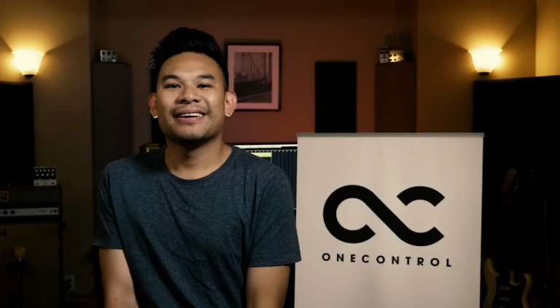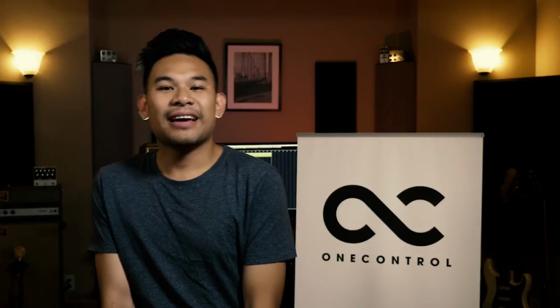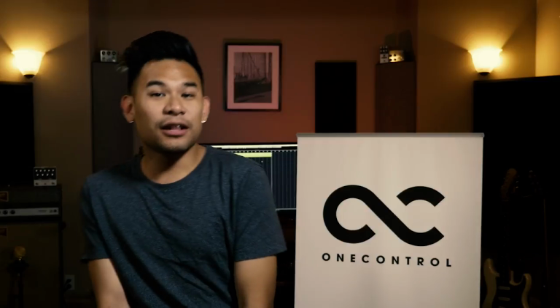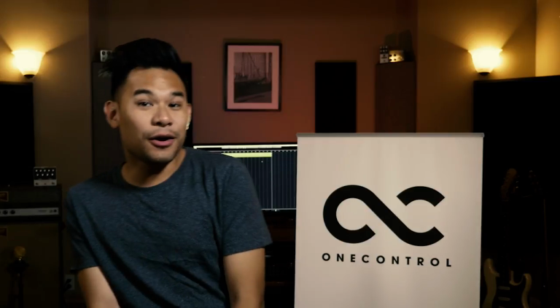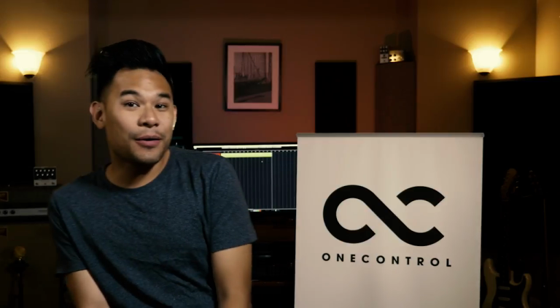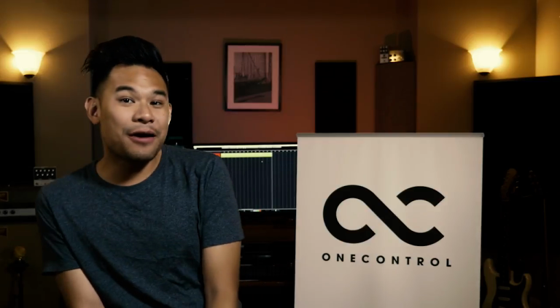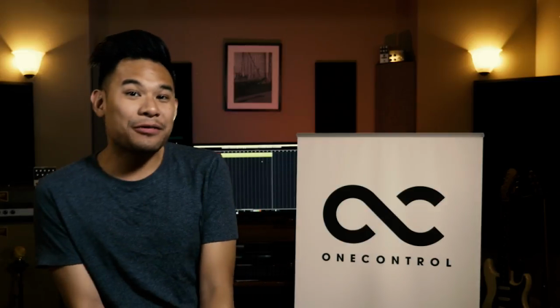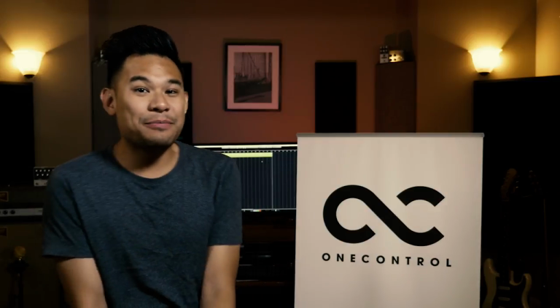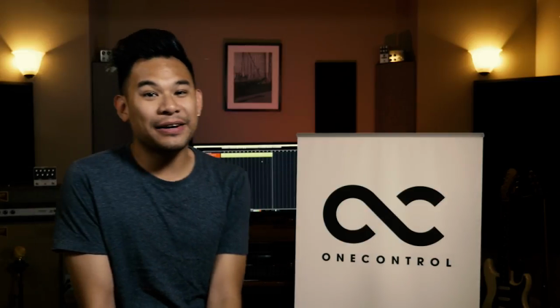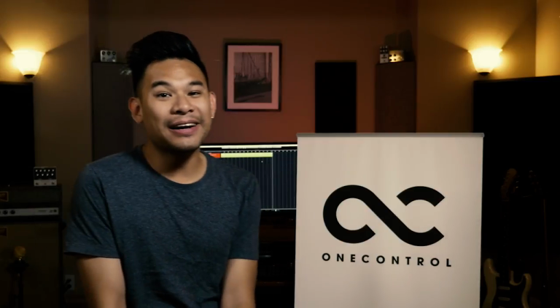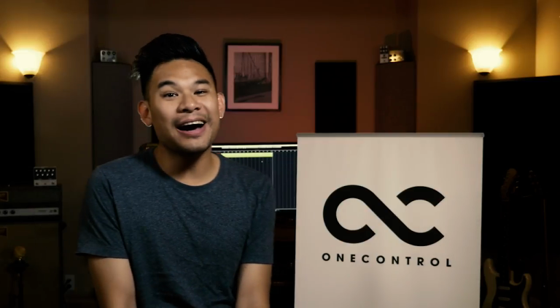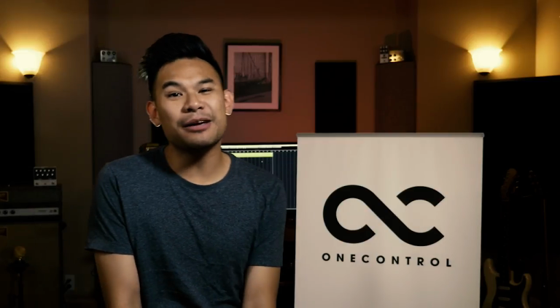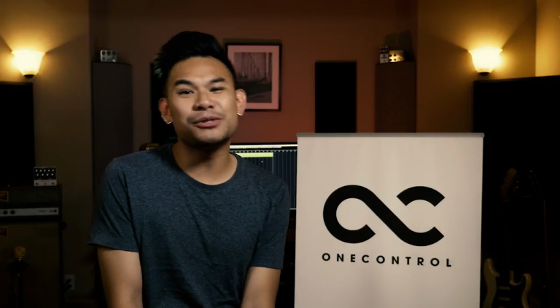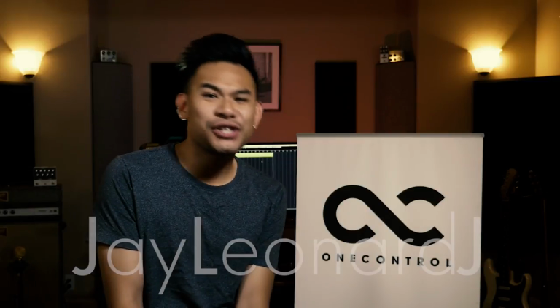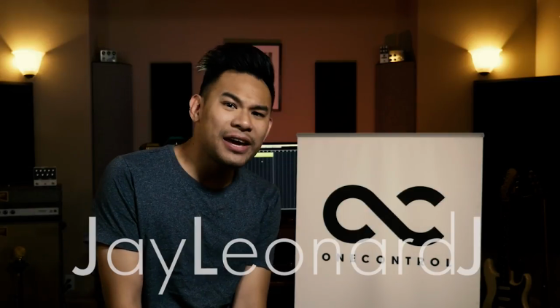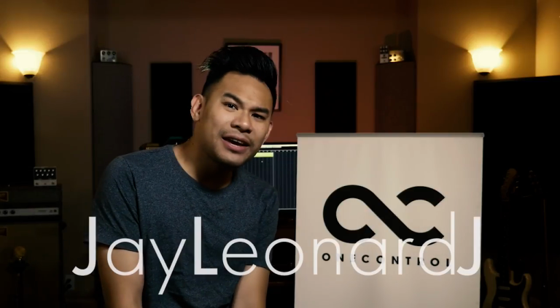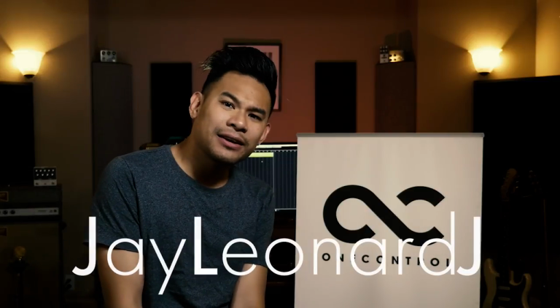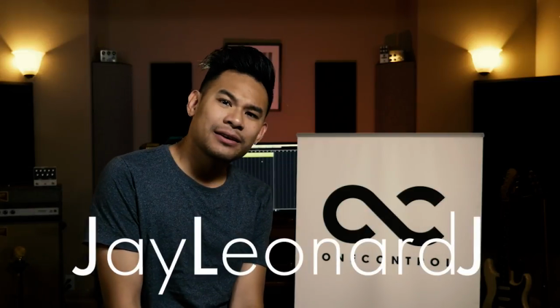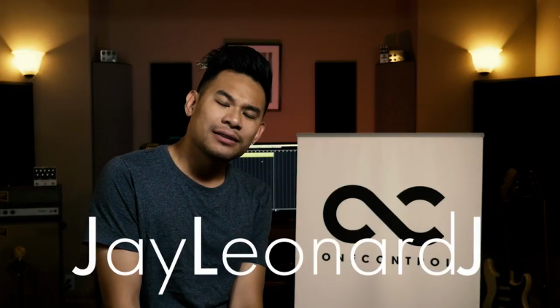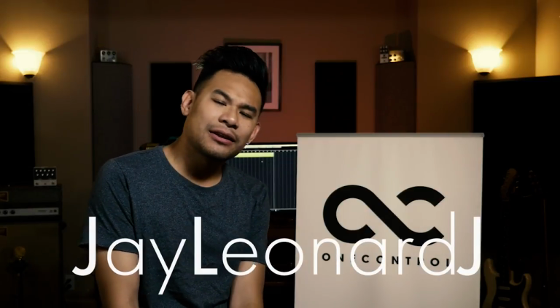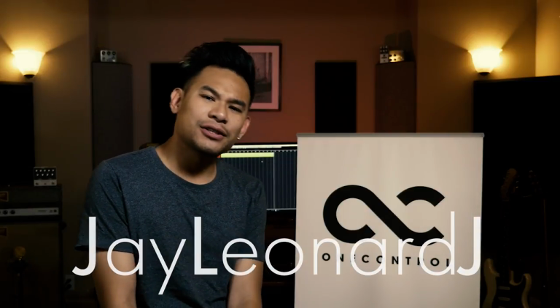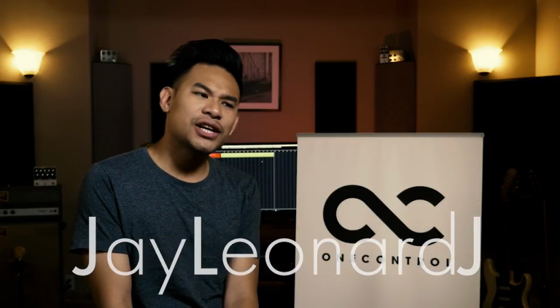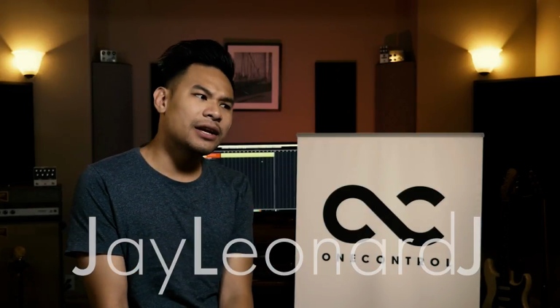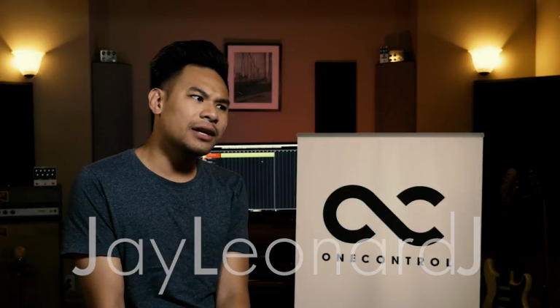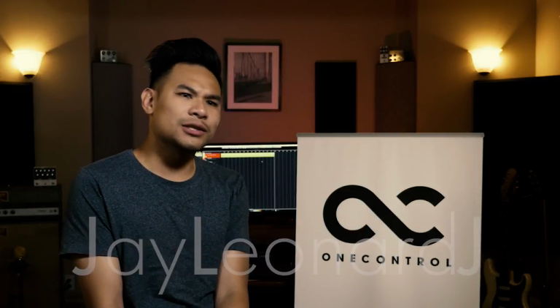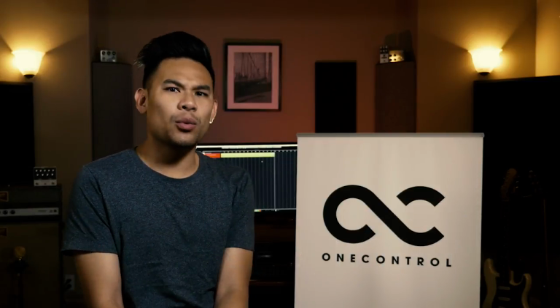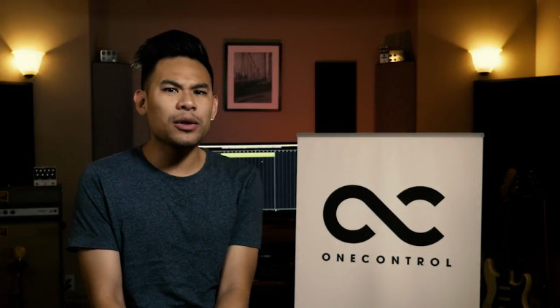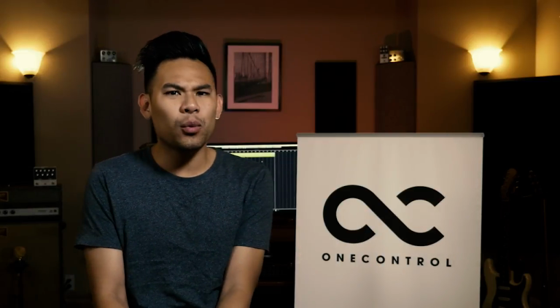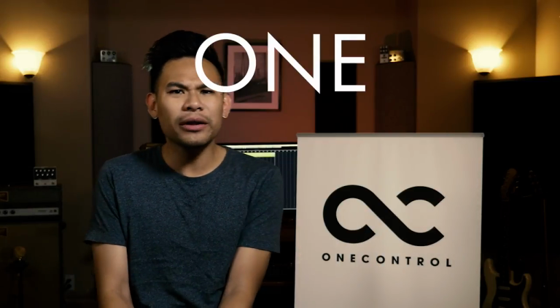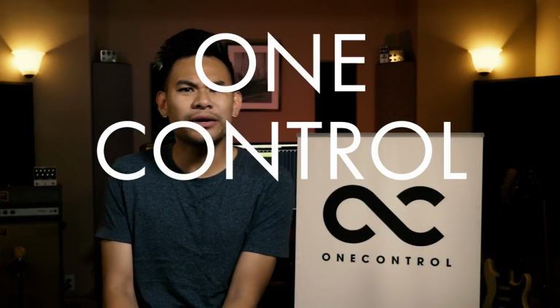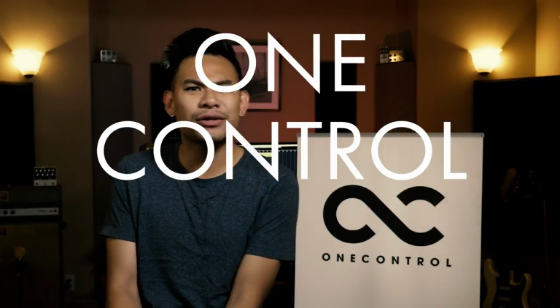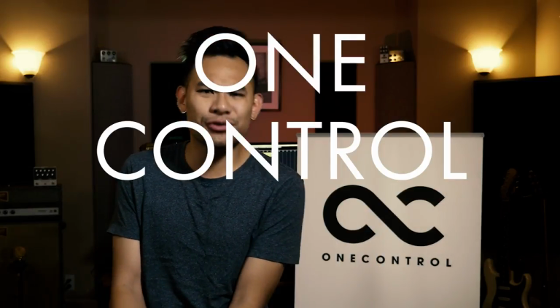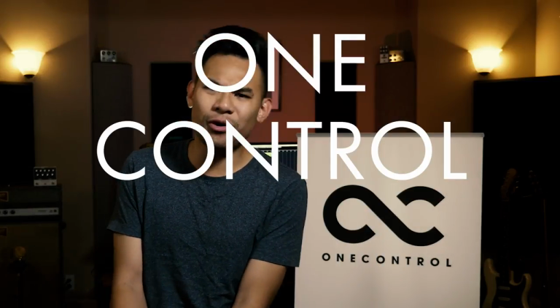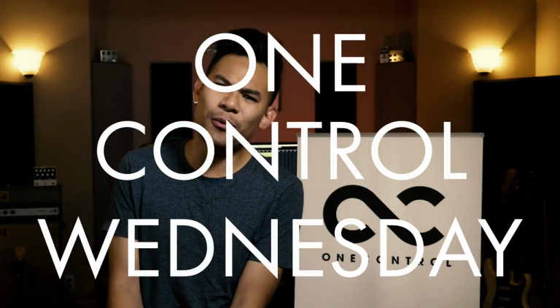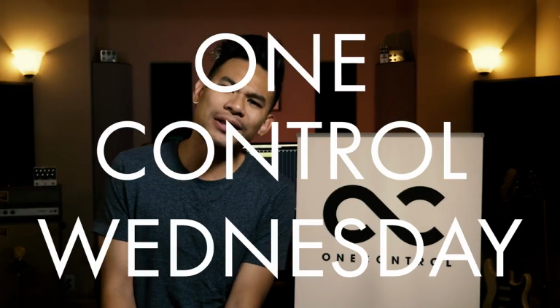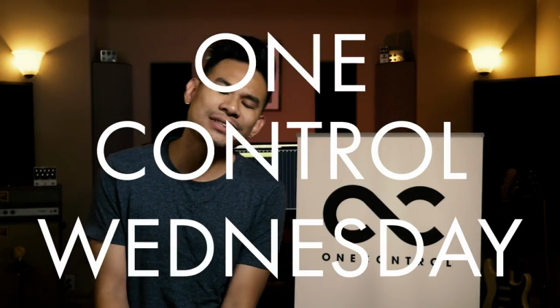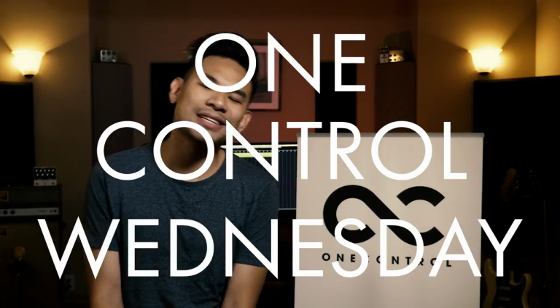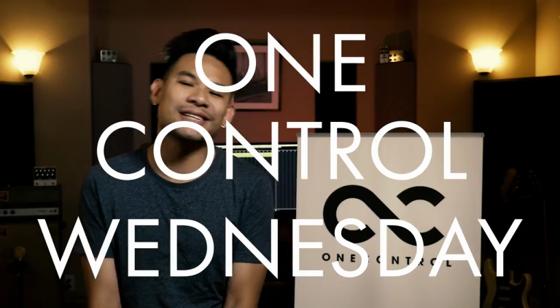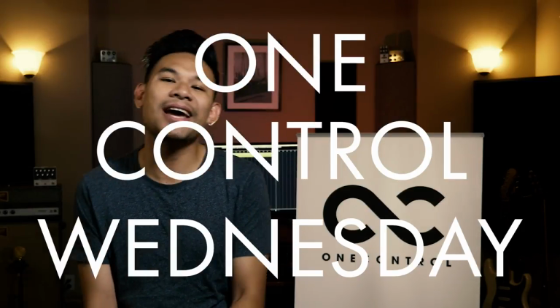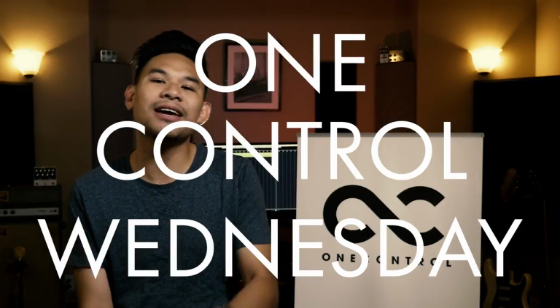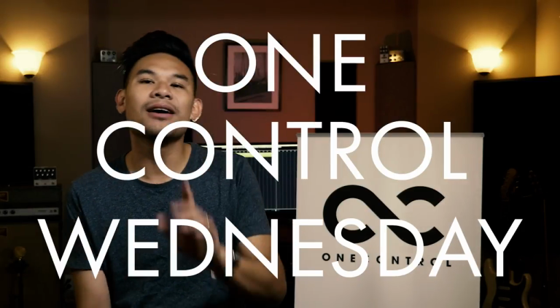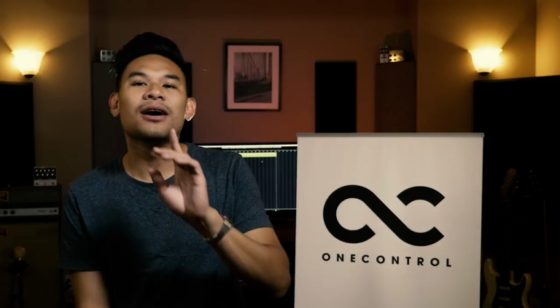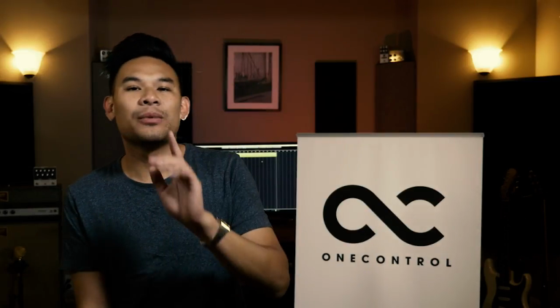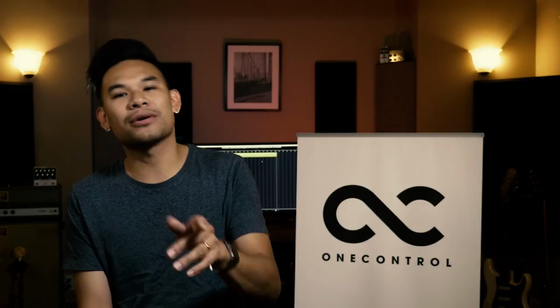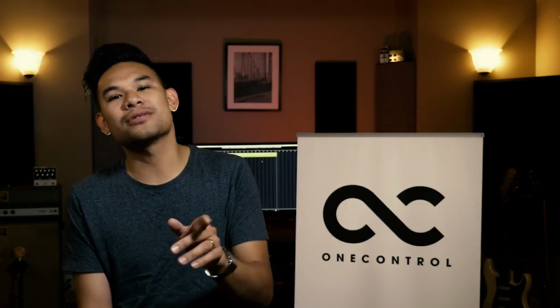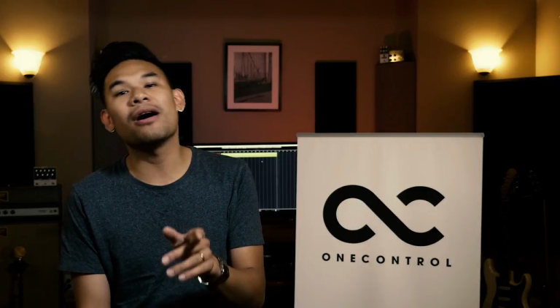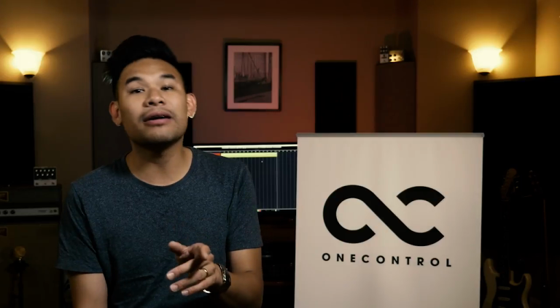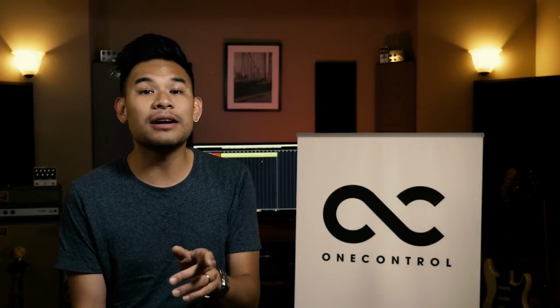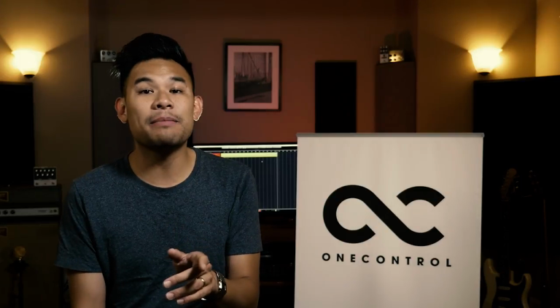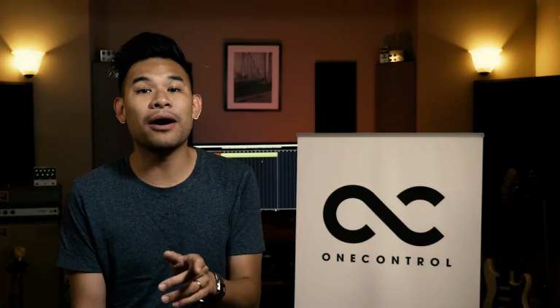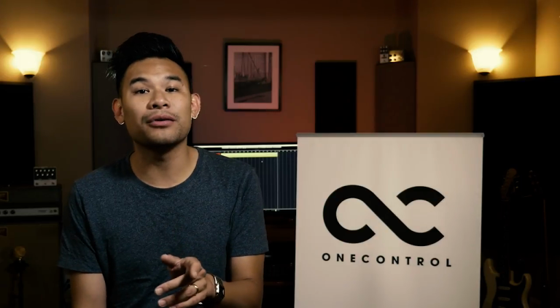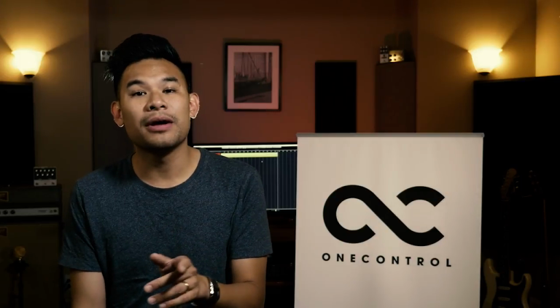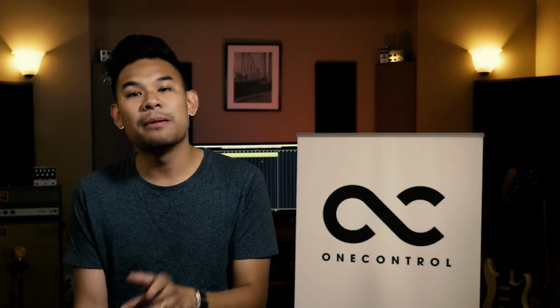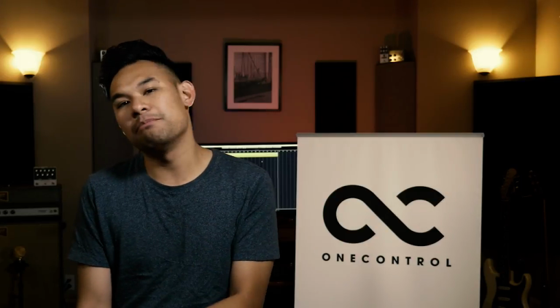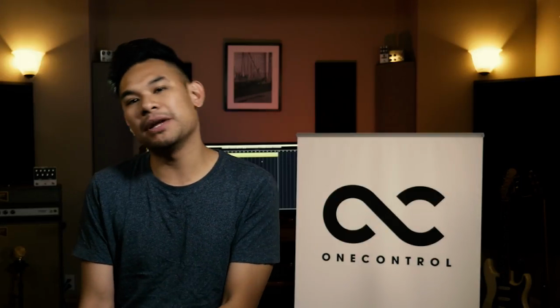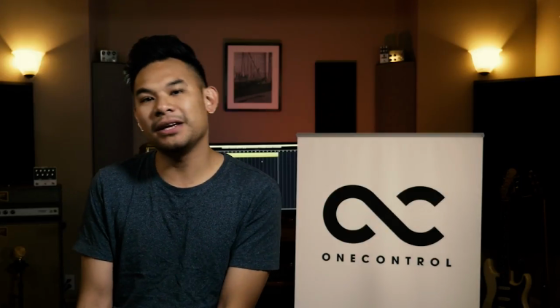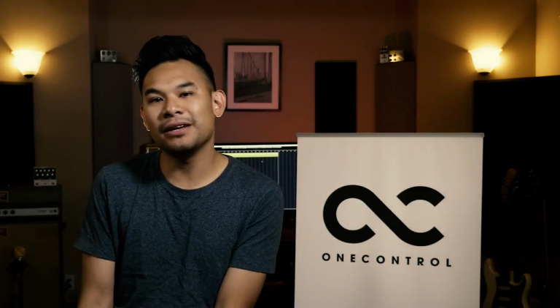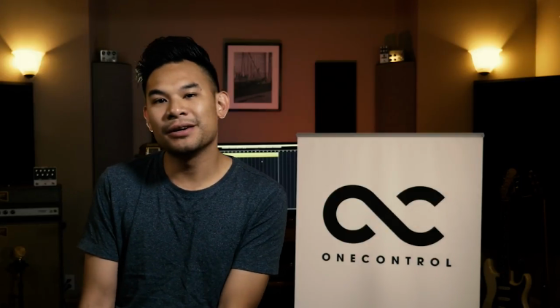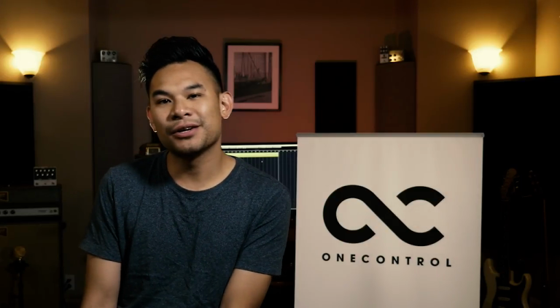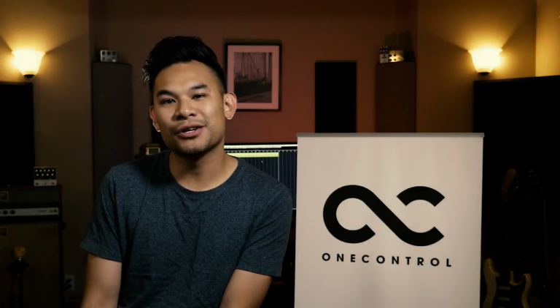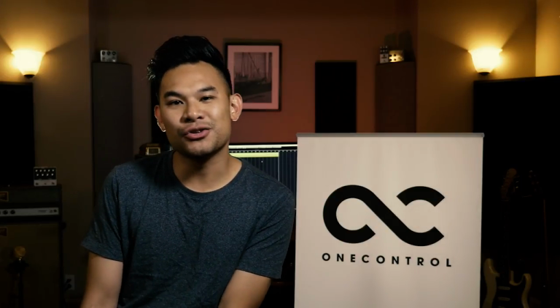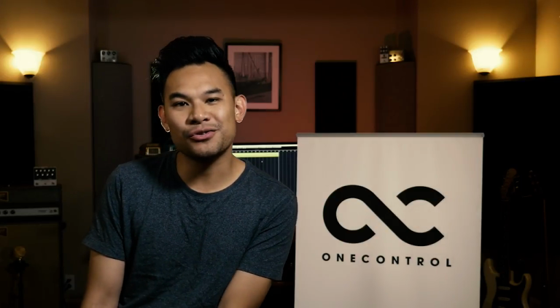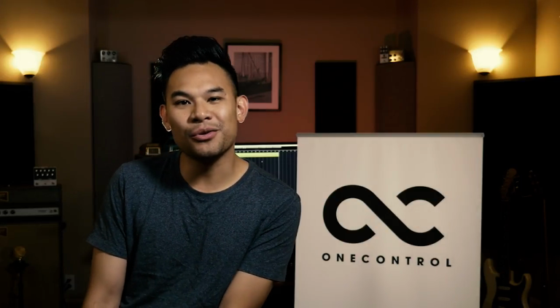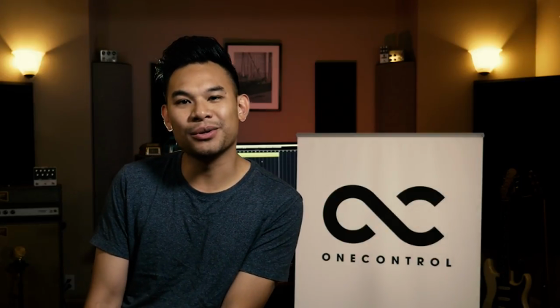Hello, everybody. I am Jay, Leonard Jay, and it is One Control Wednesday. Today, we are talking about MIDI controllers.